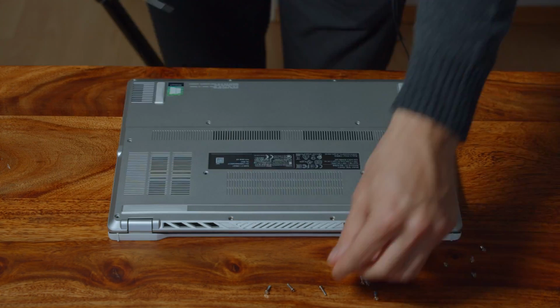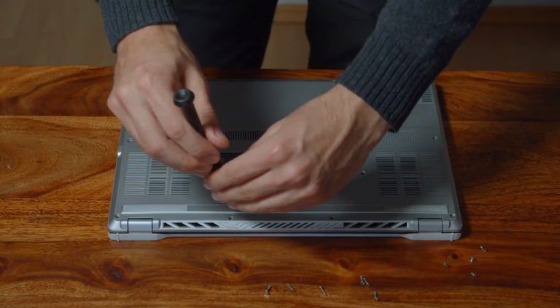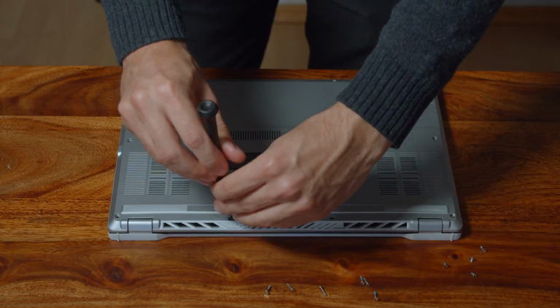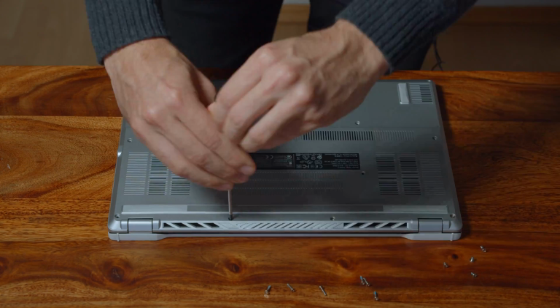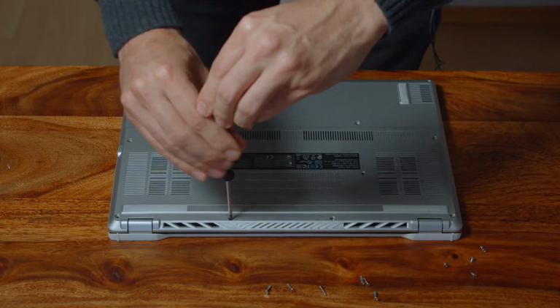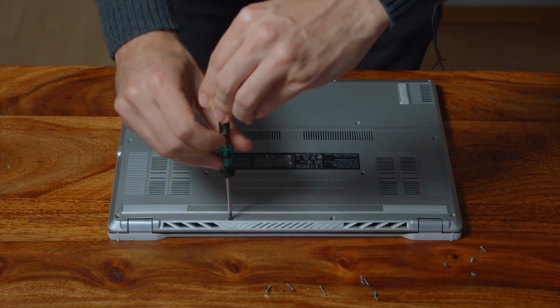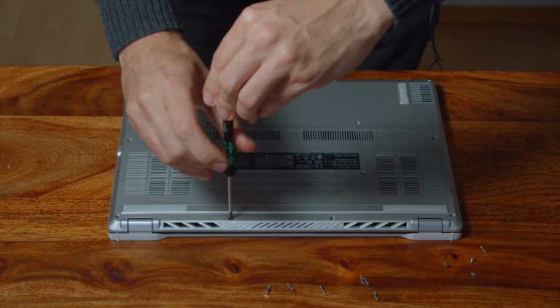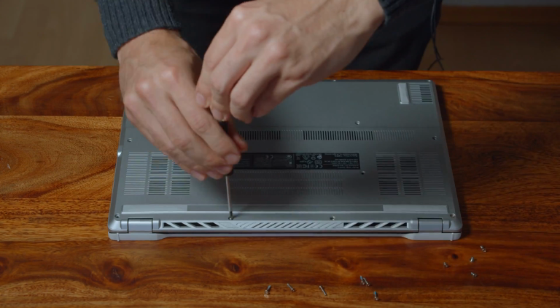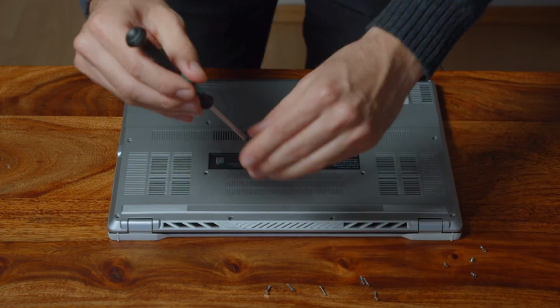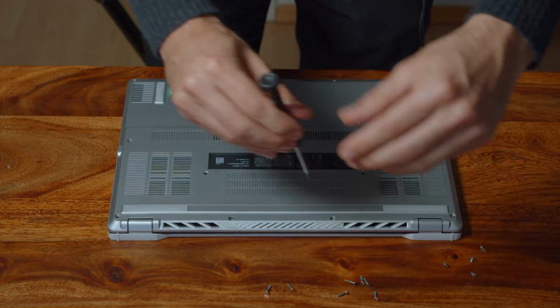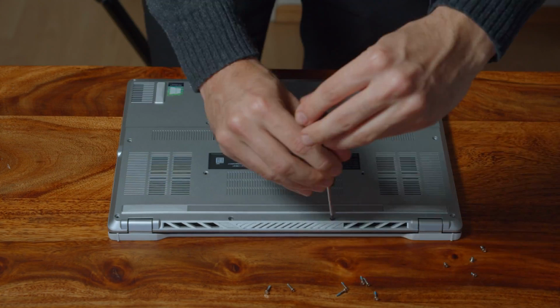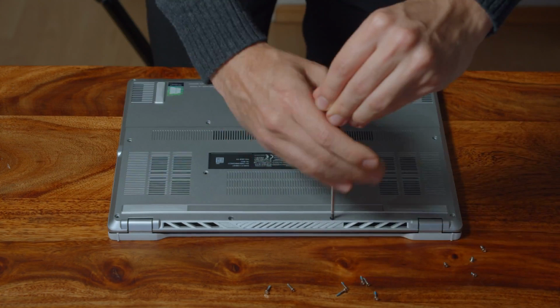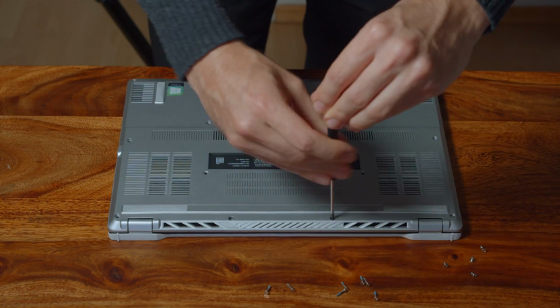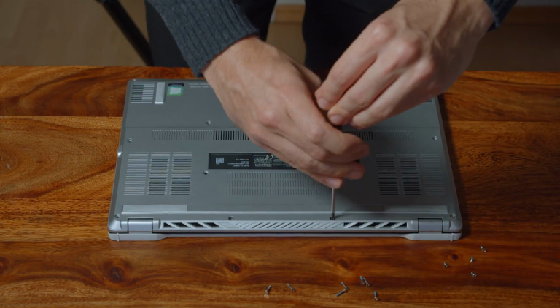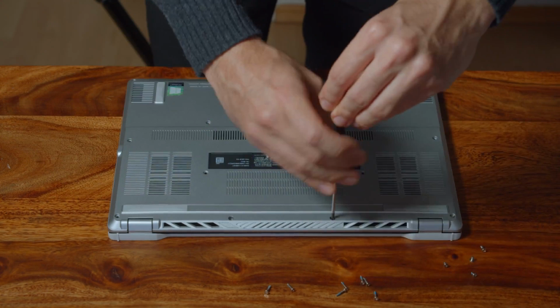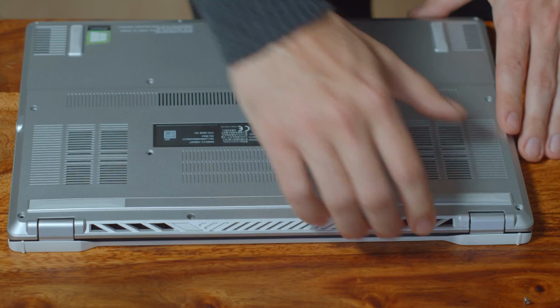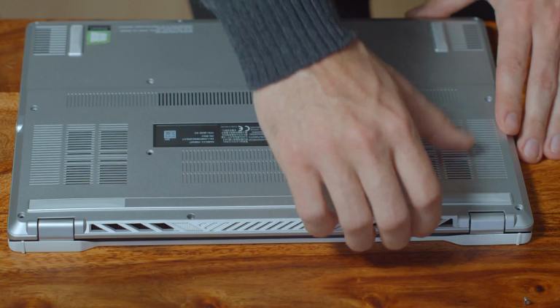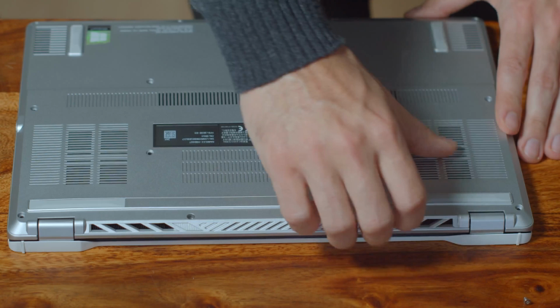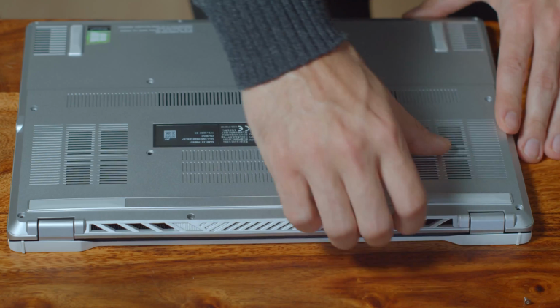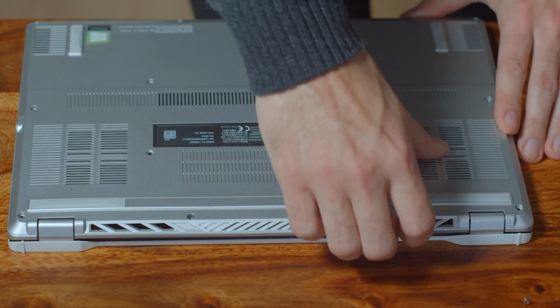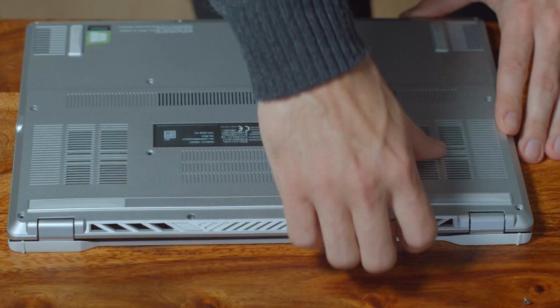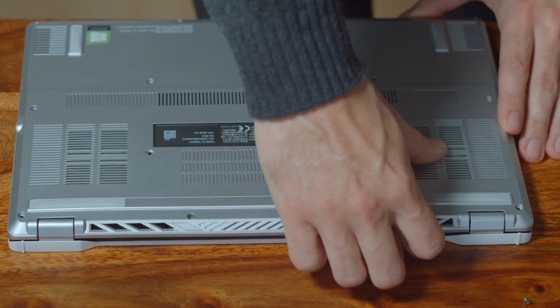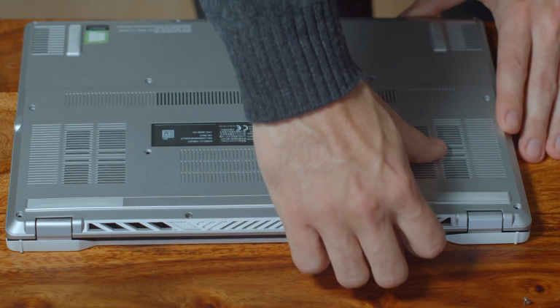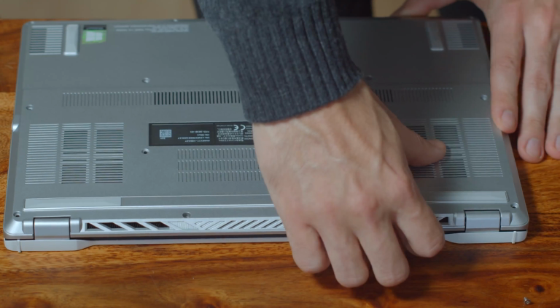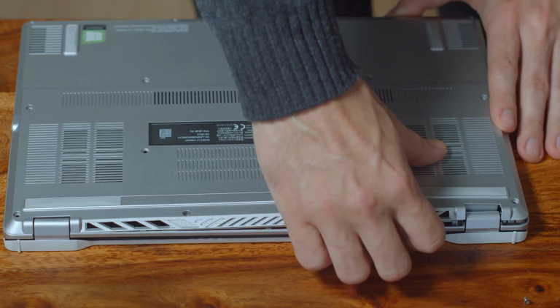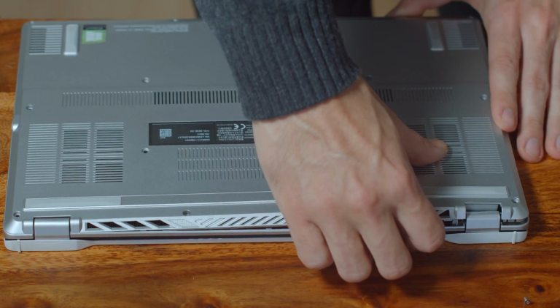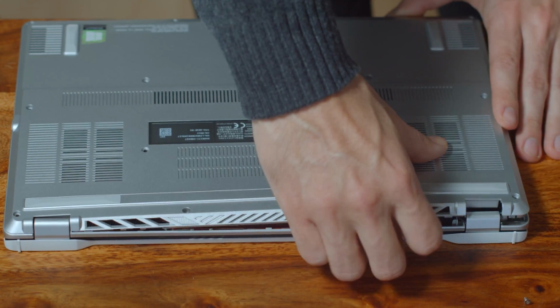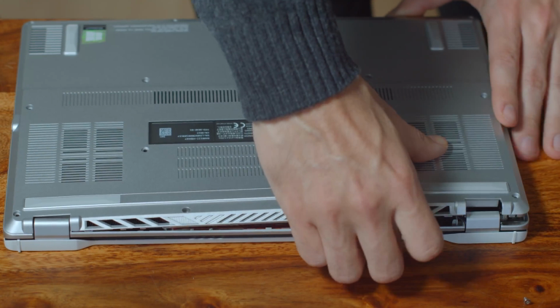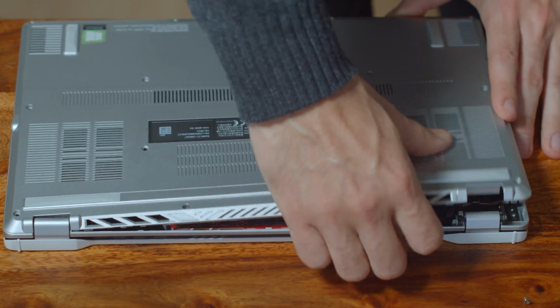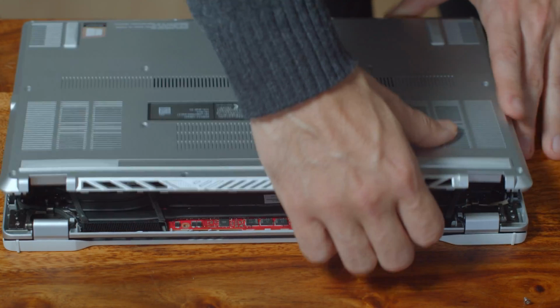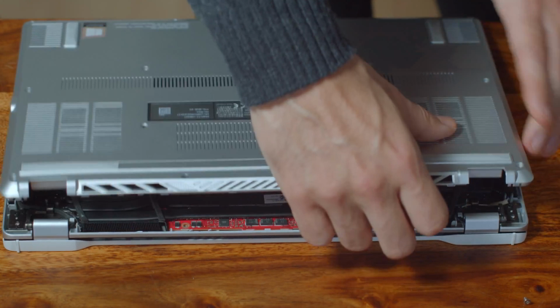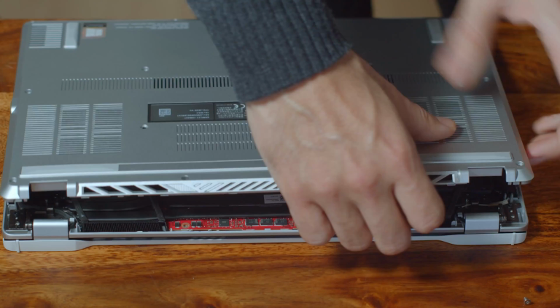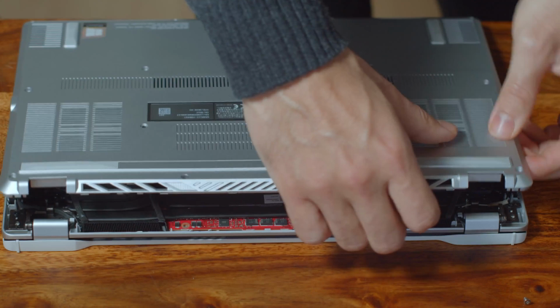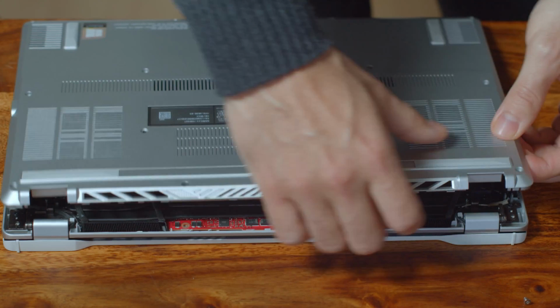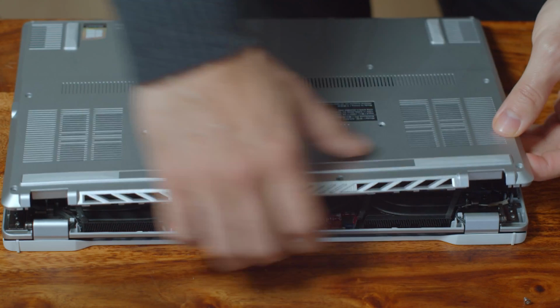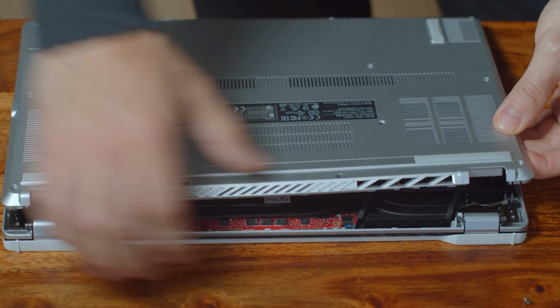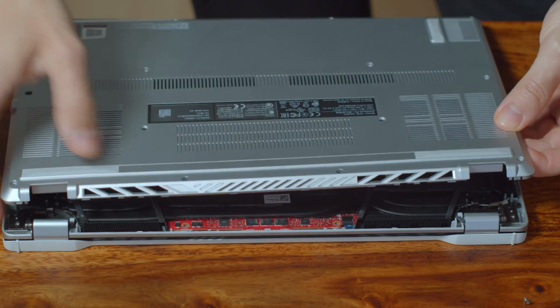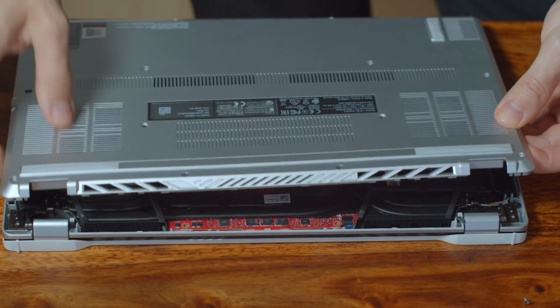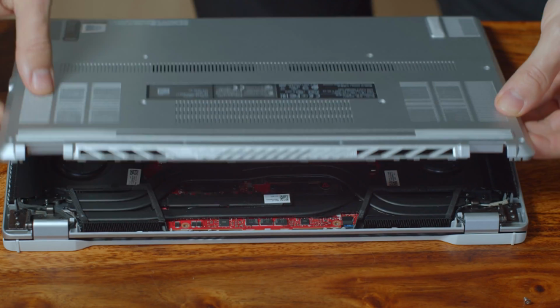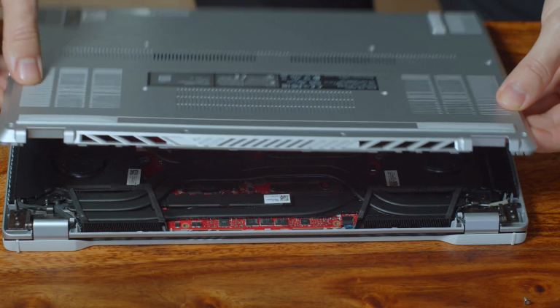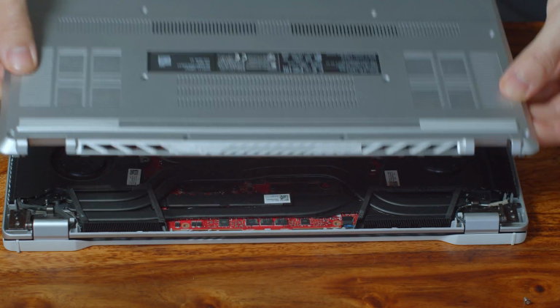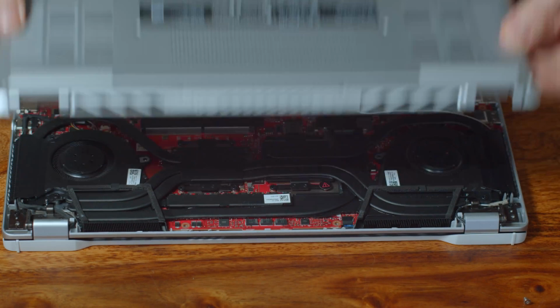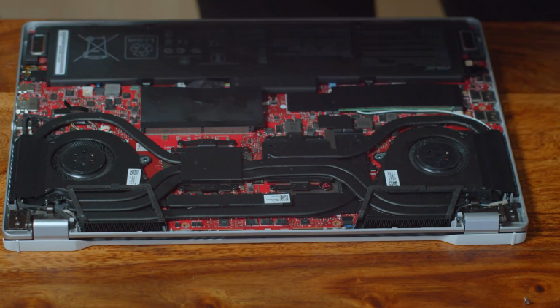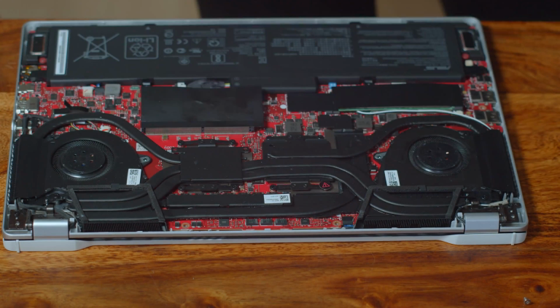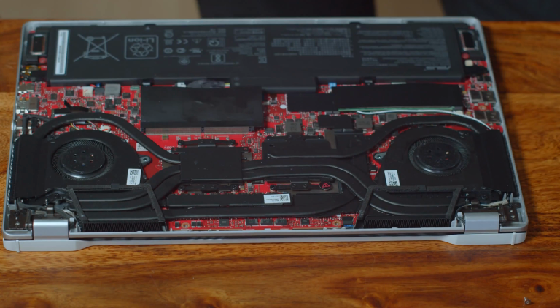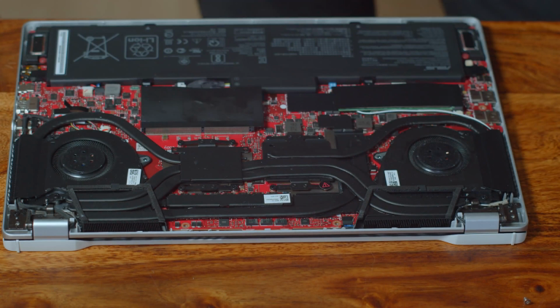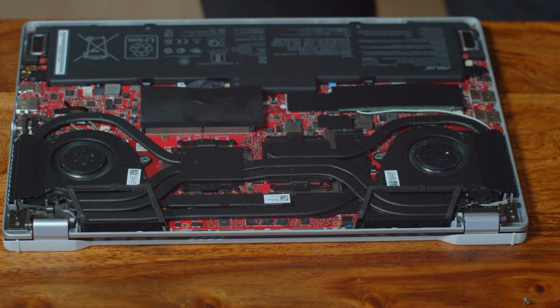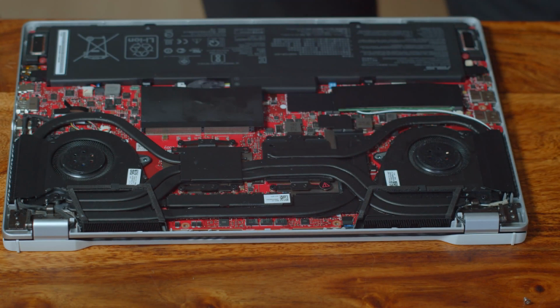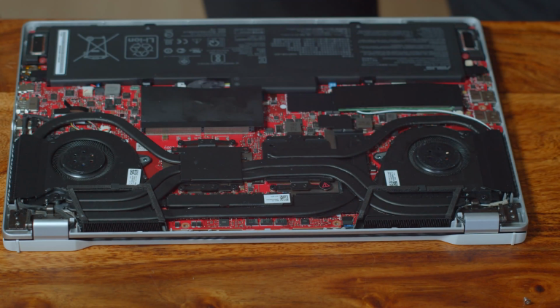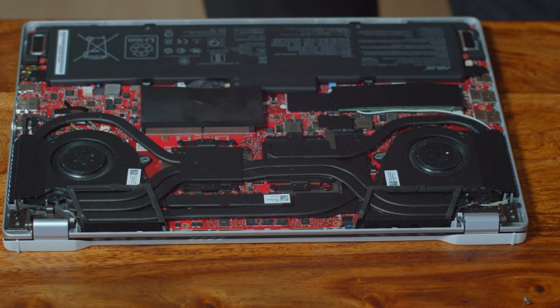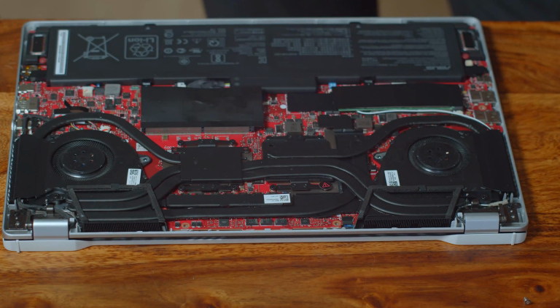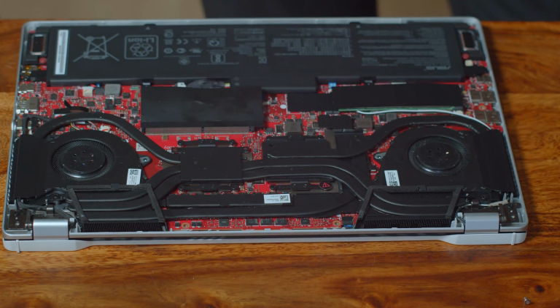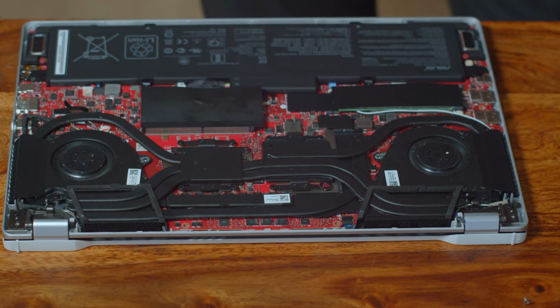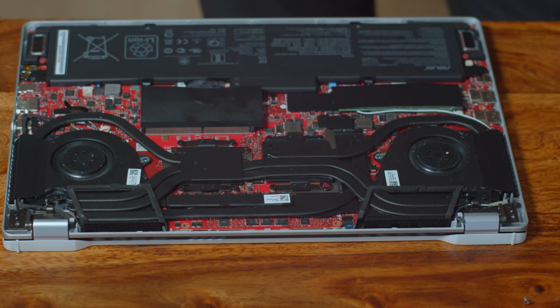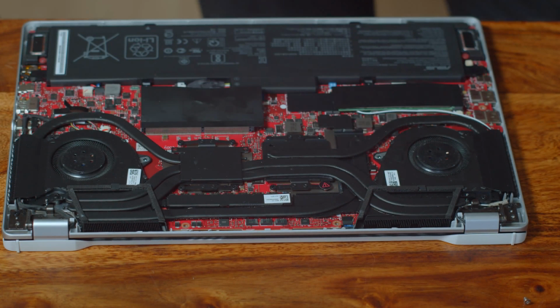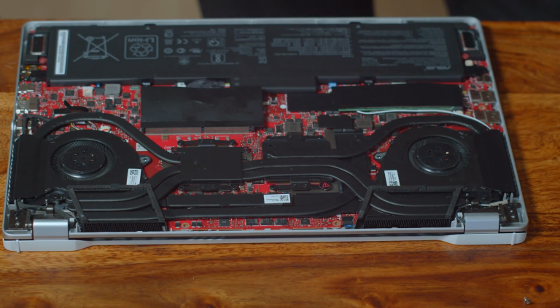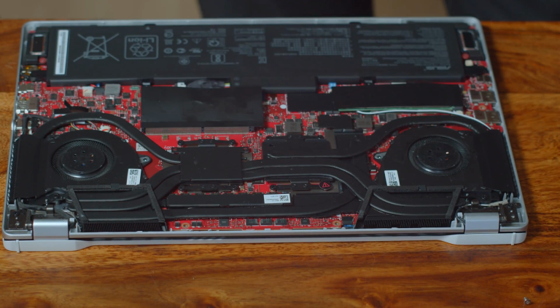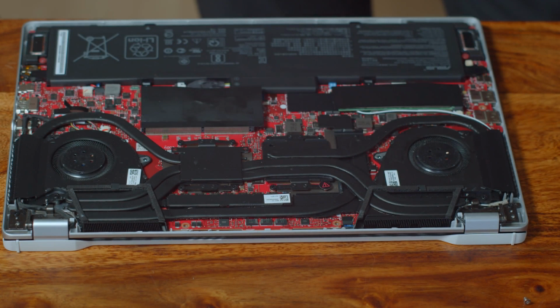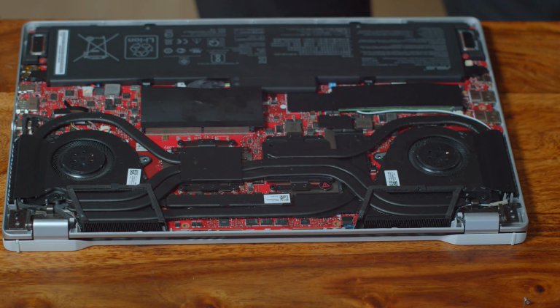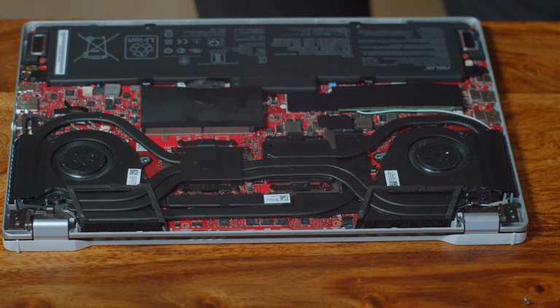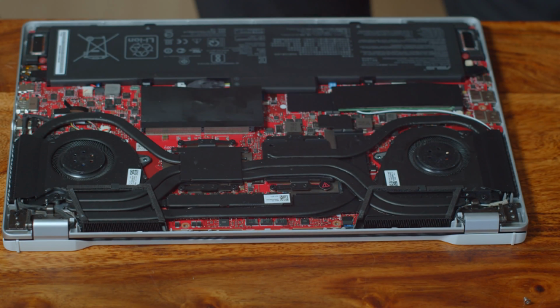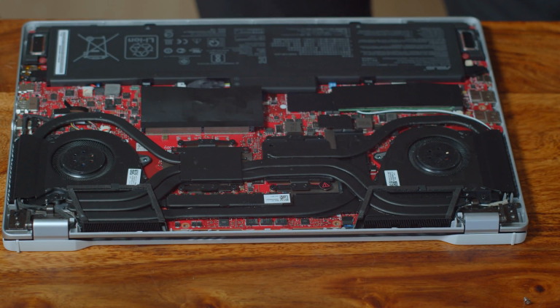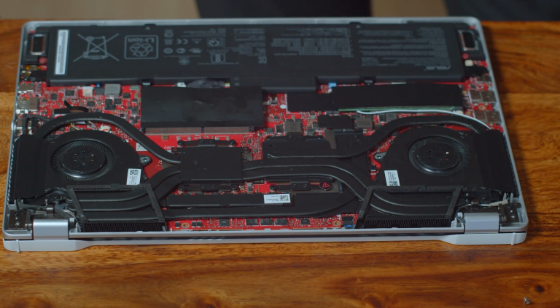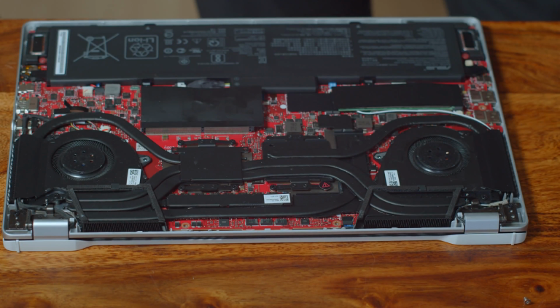Once we've done that, the back cover is pretty easy to get off the laptop, so you actually don't need a spudger for it. Well done on Asus' part.